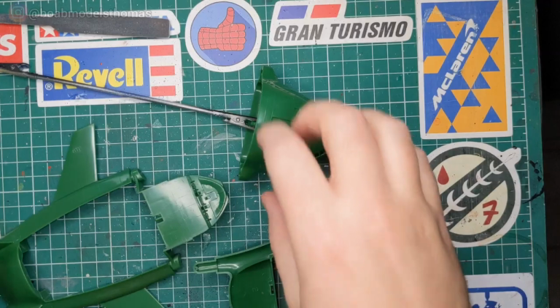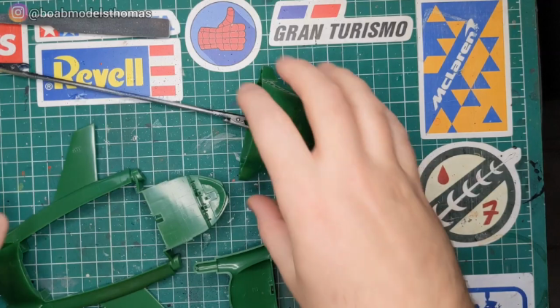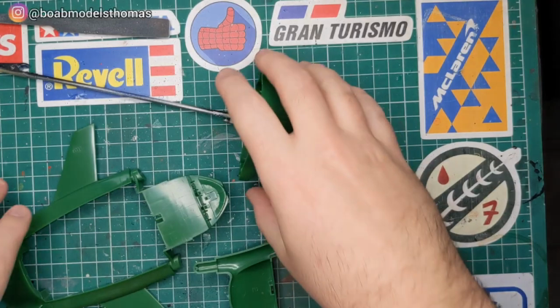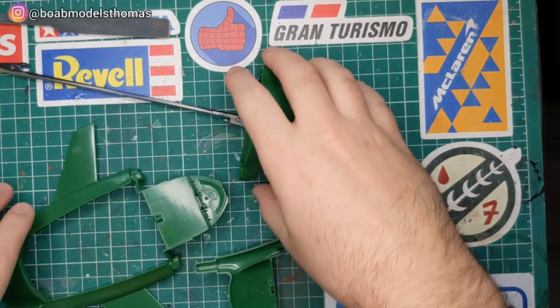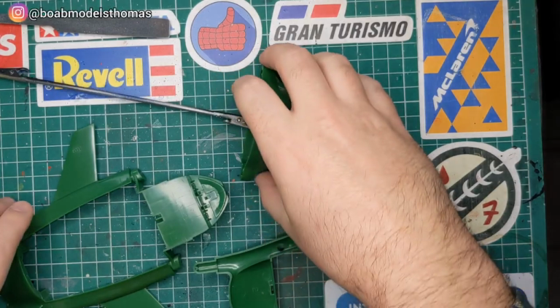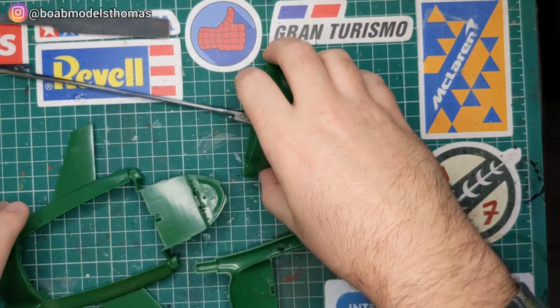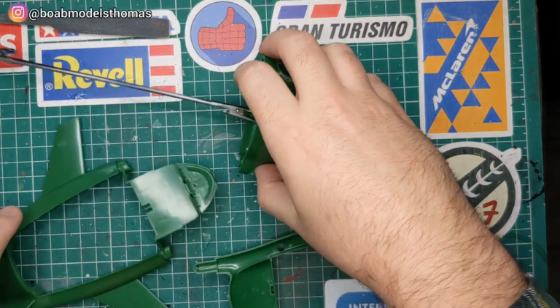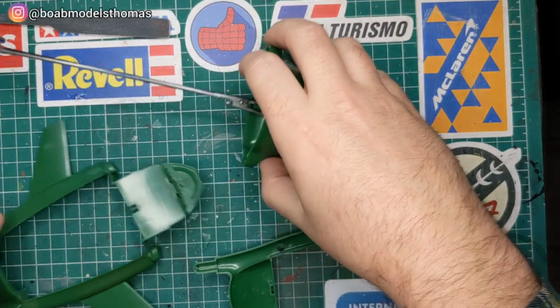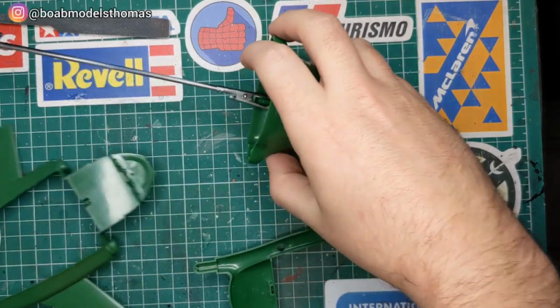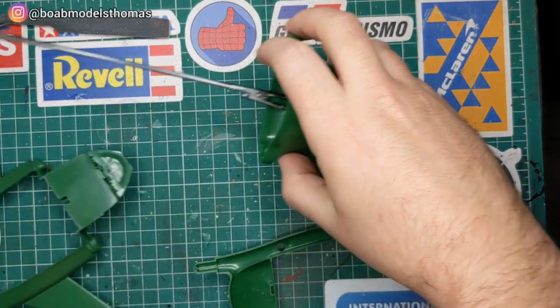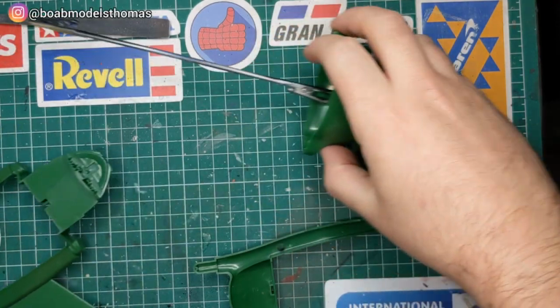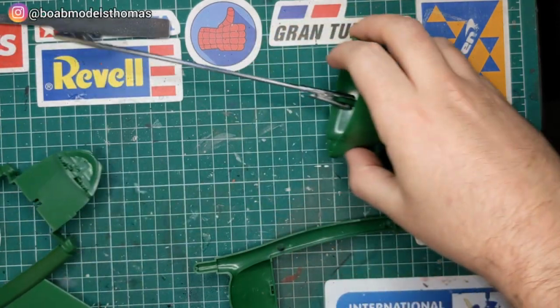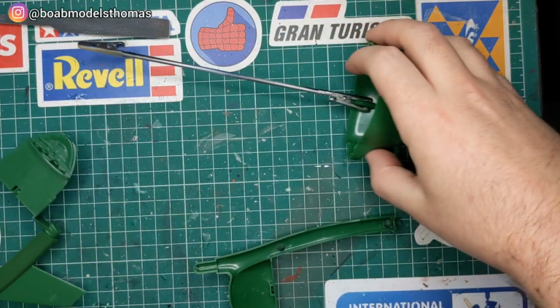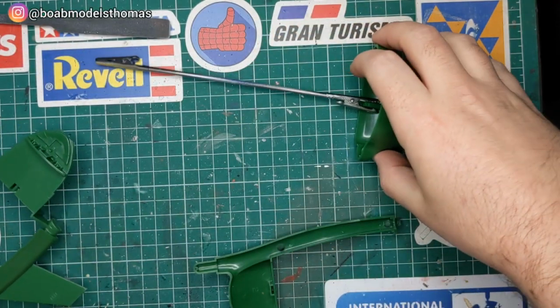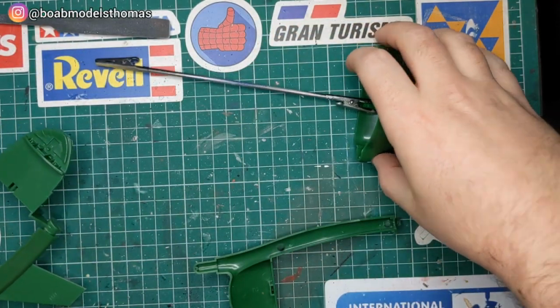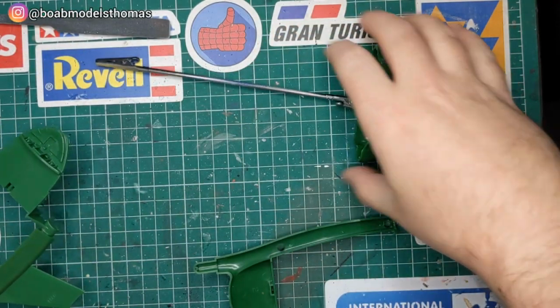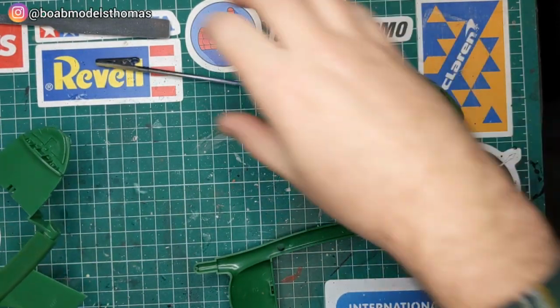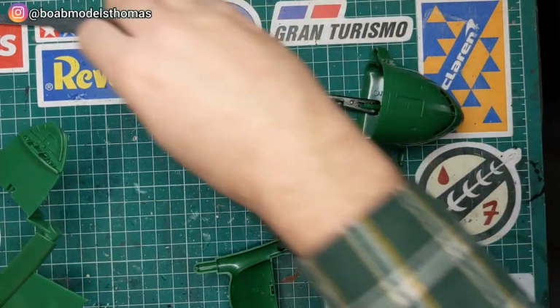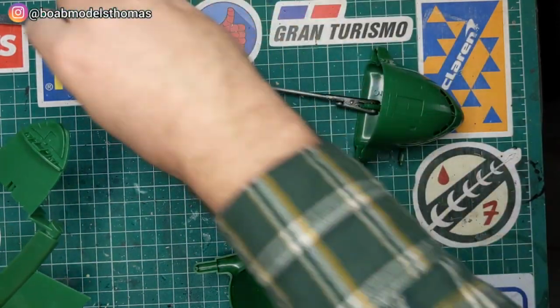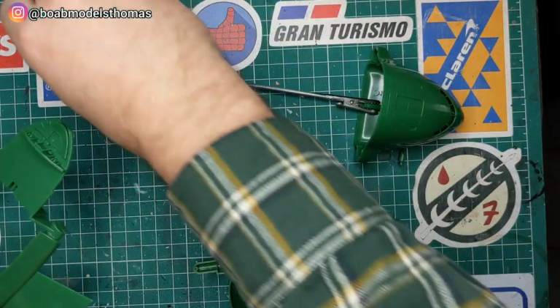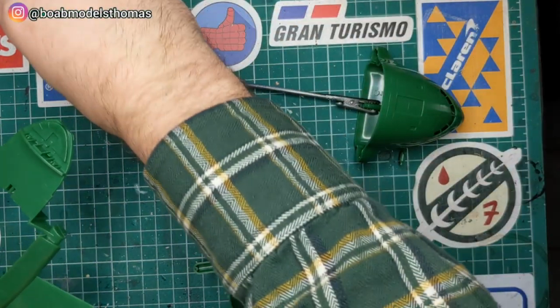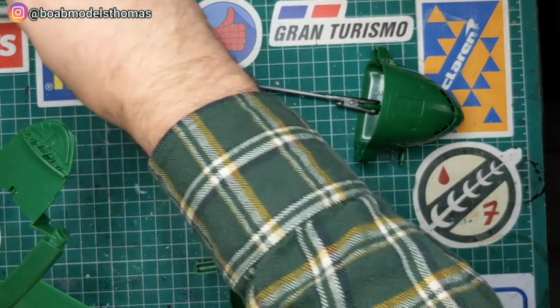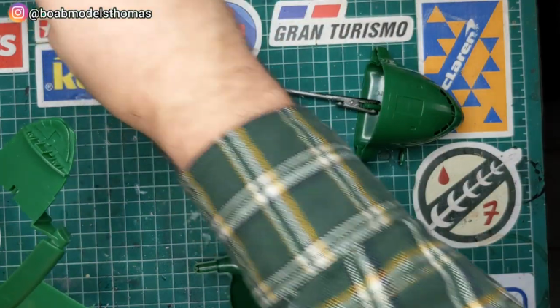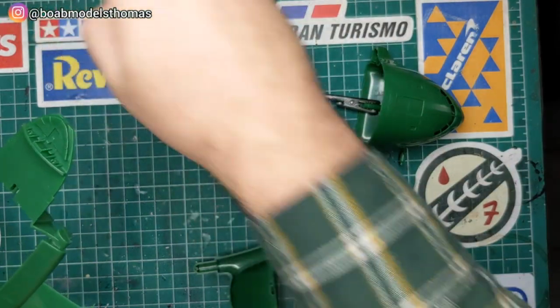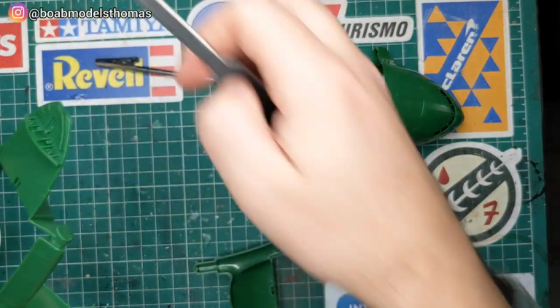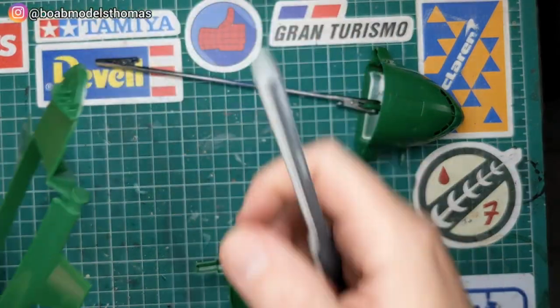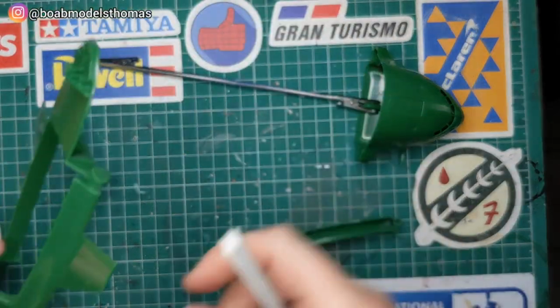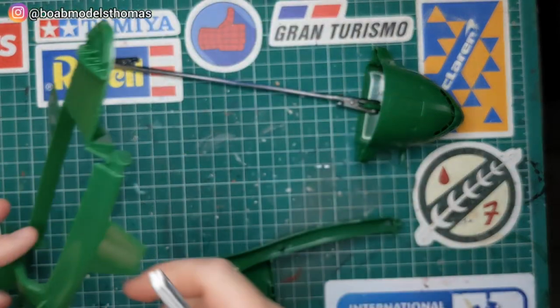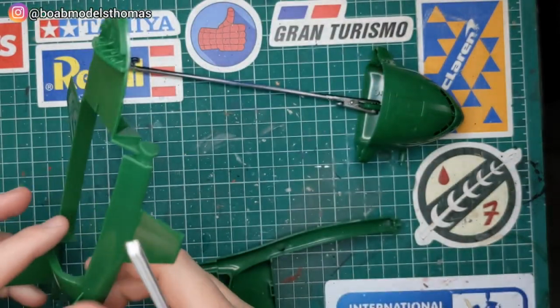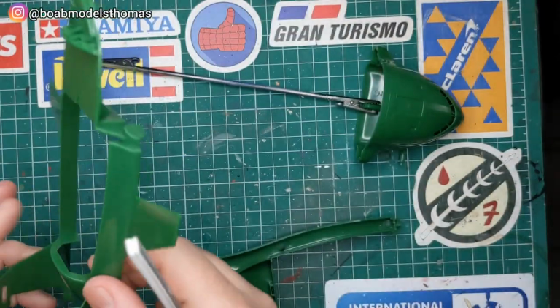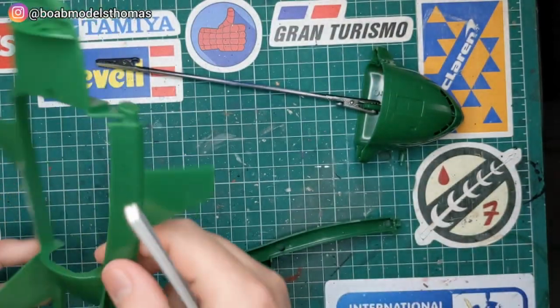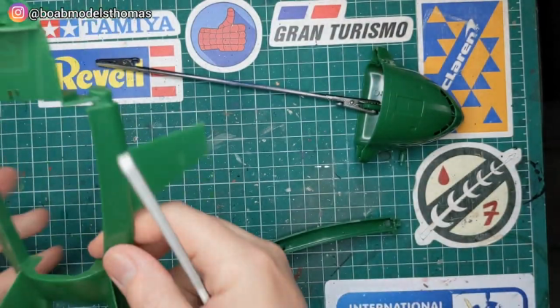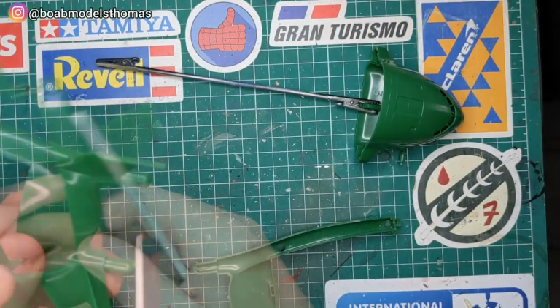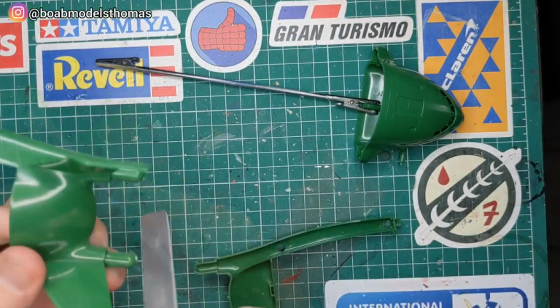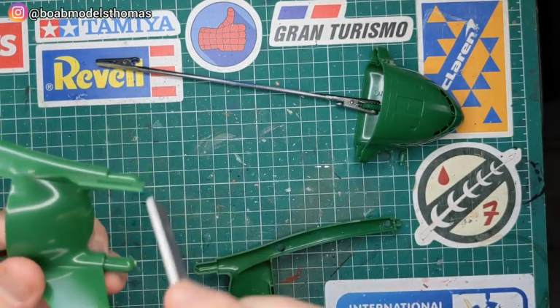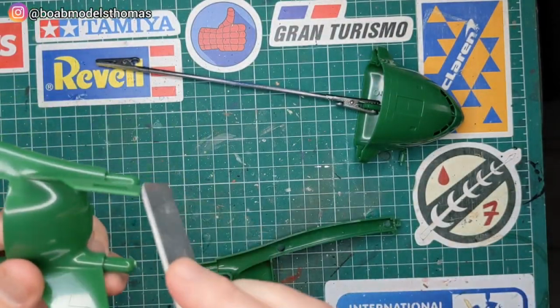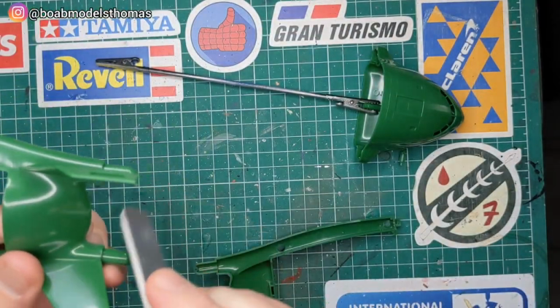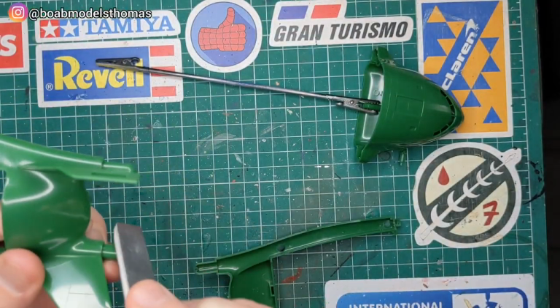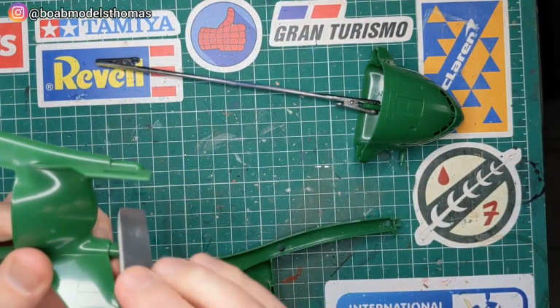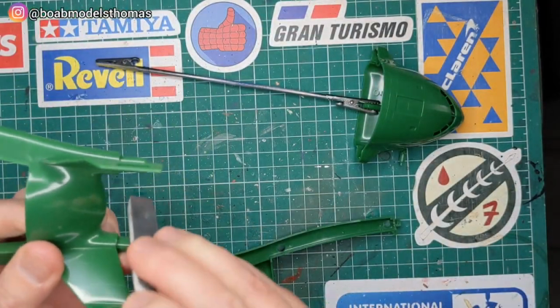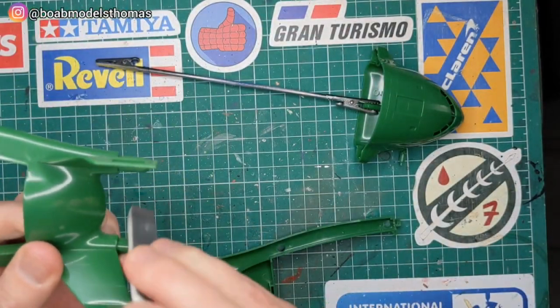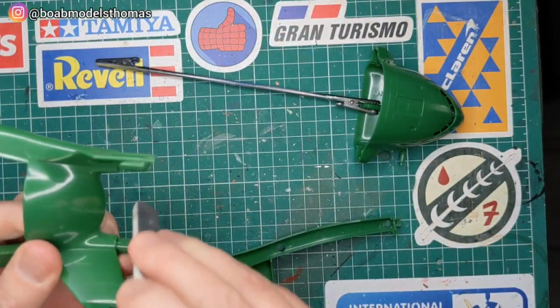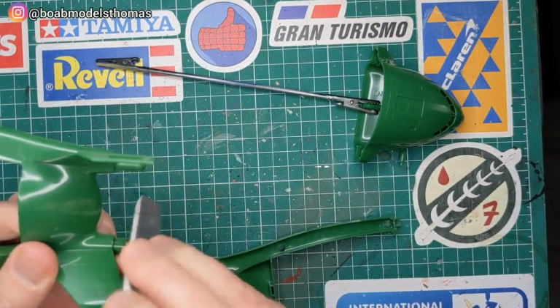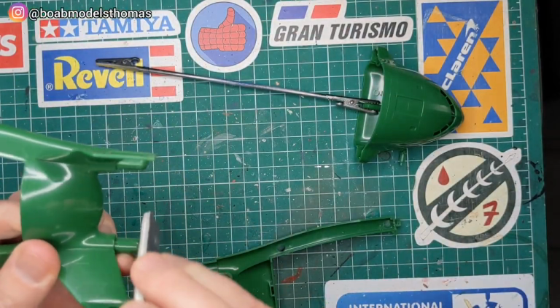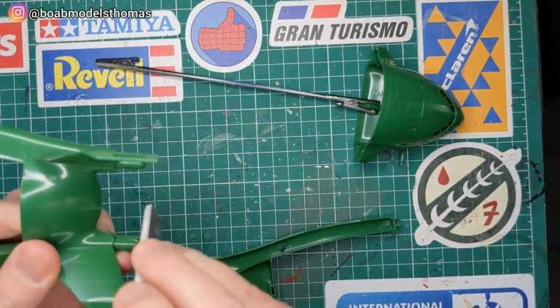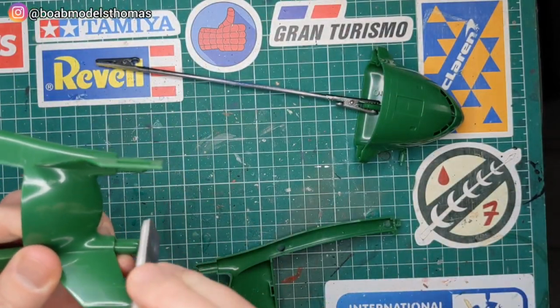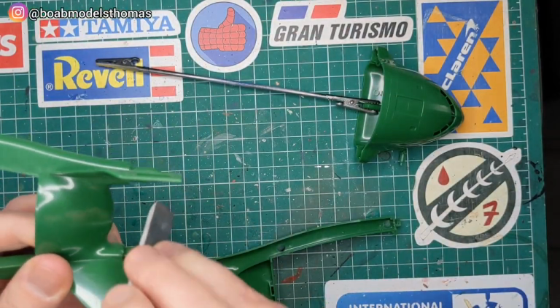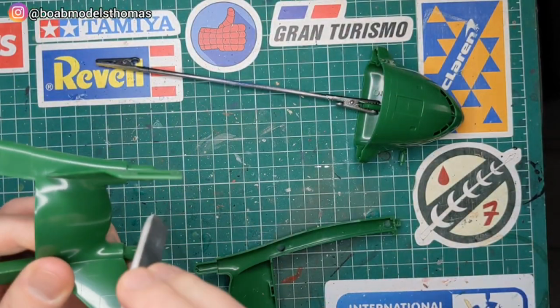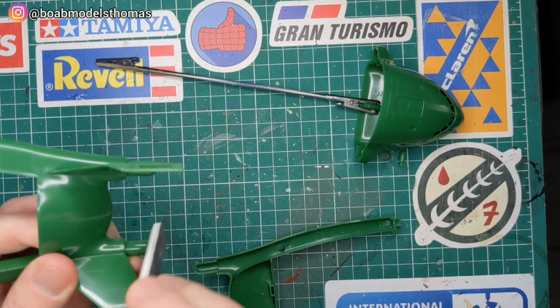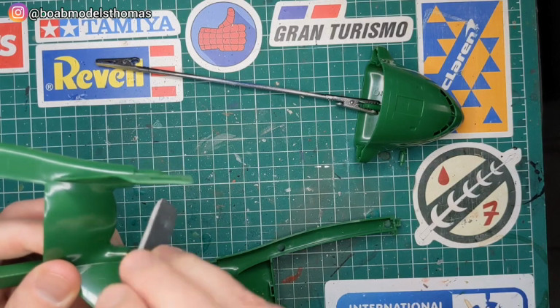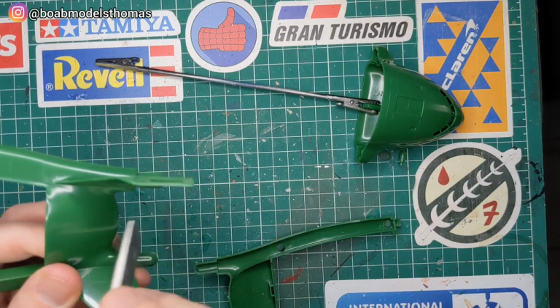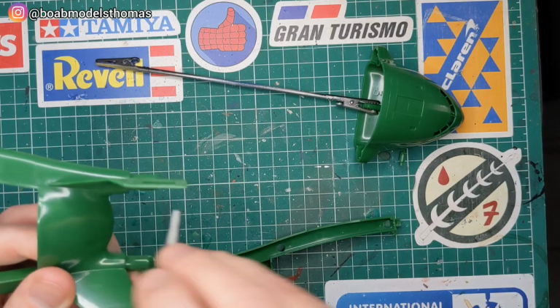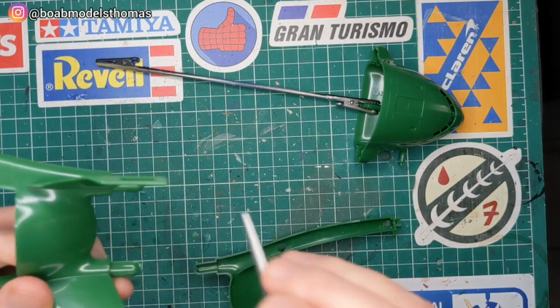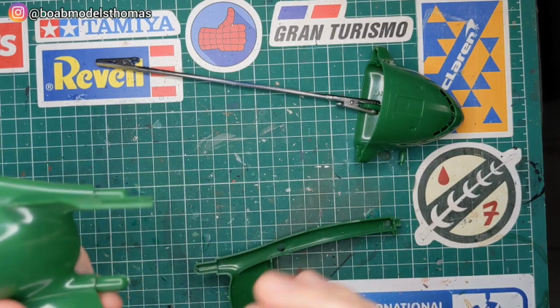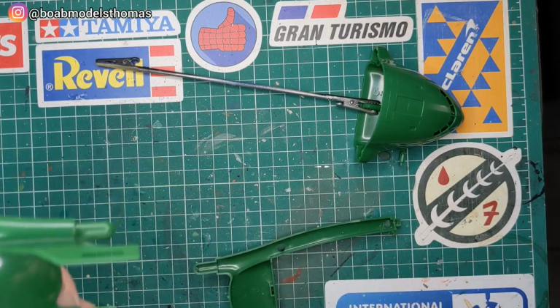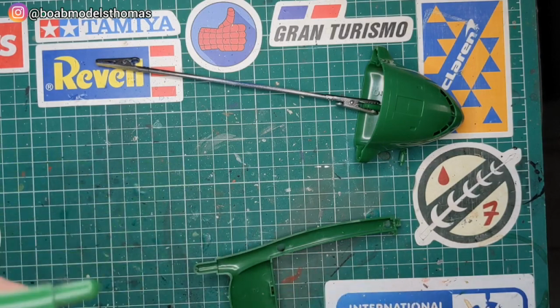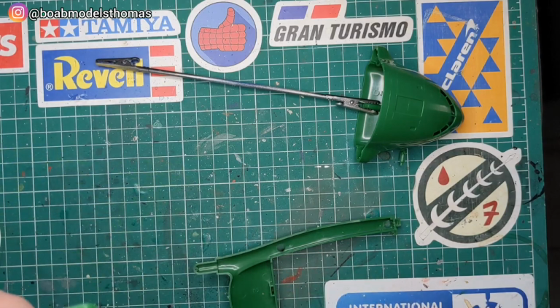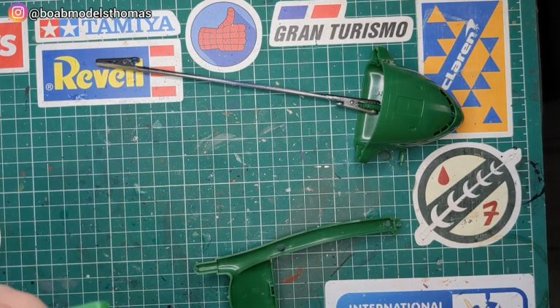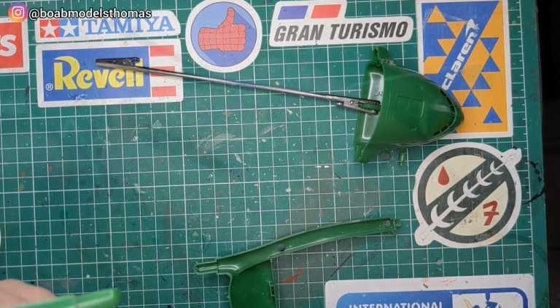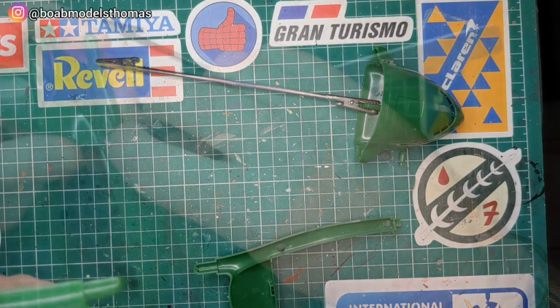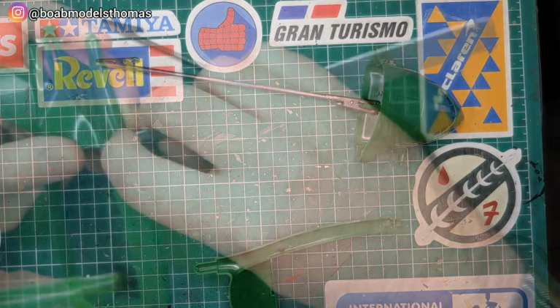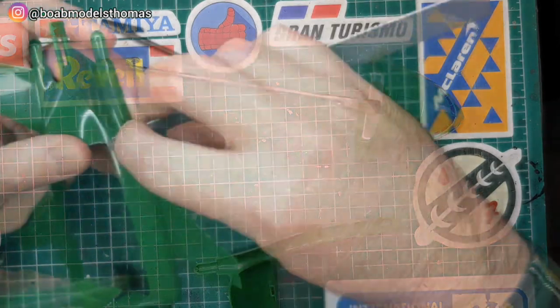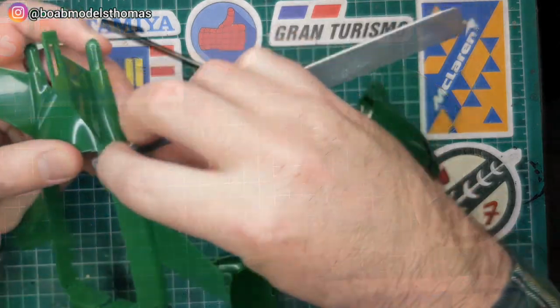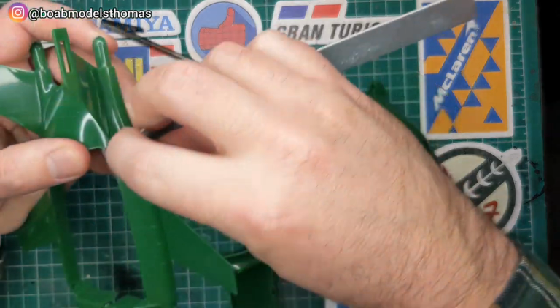Hello and welcome back. Here I'm building the 1 to 350th scale Thunderbird 2.